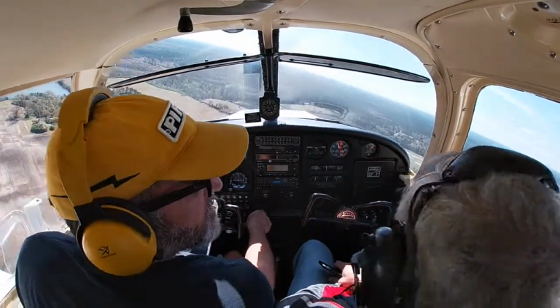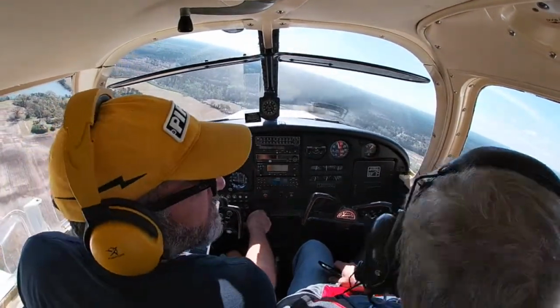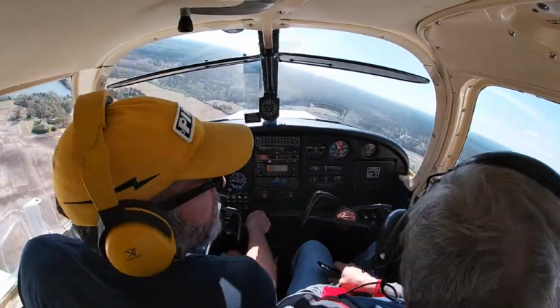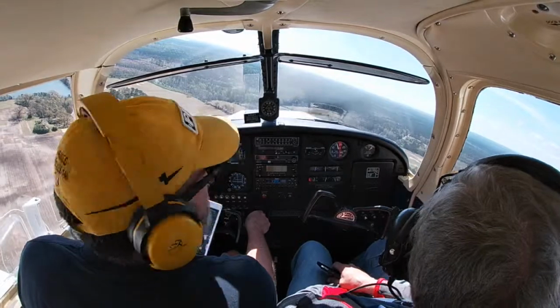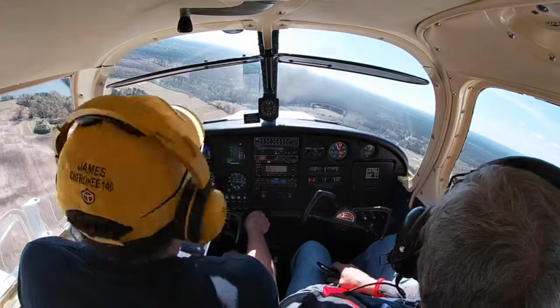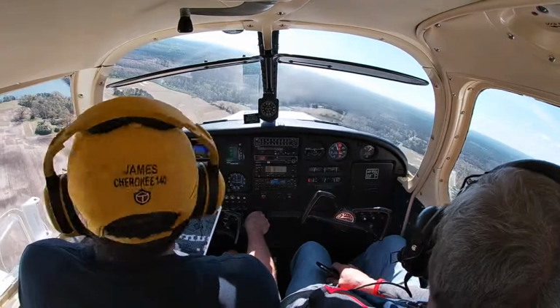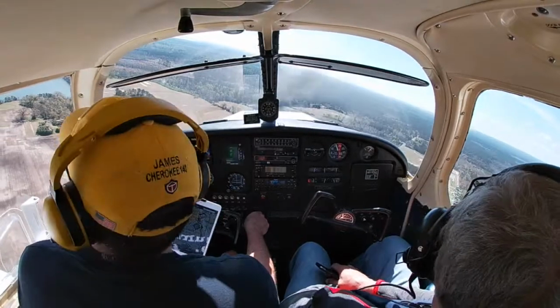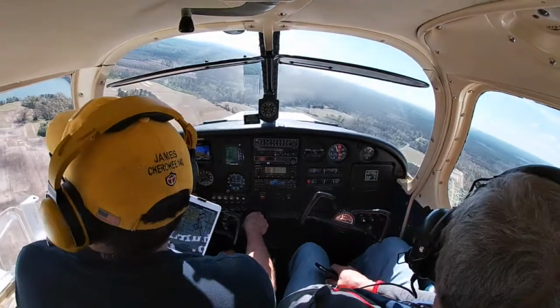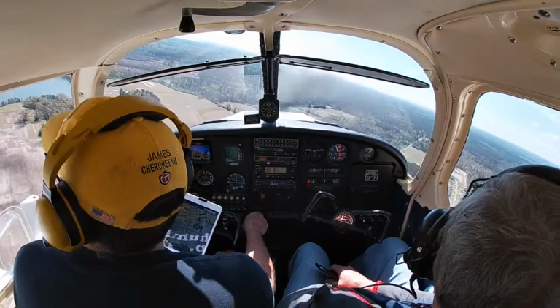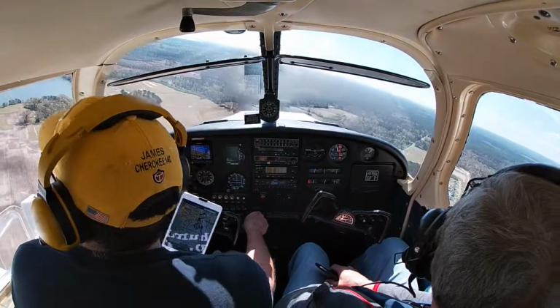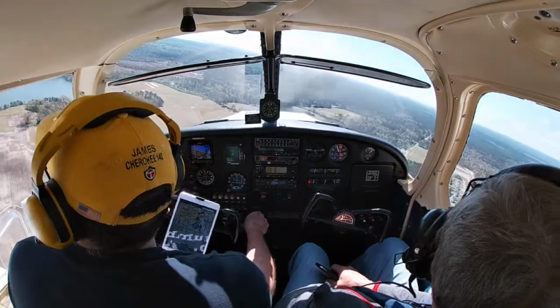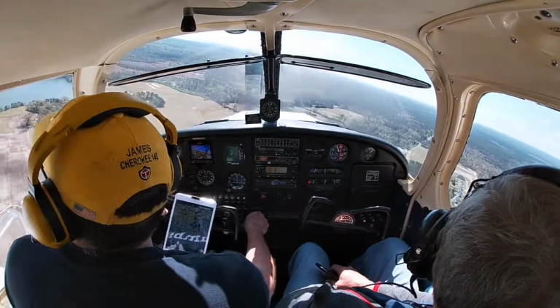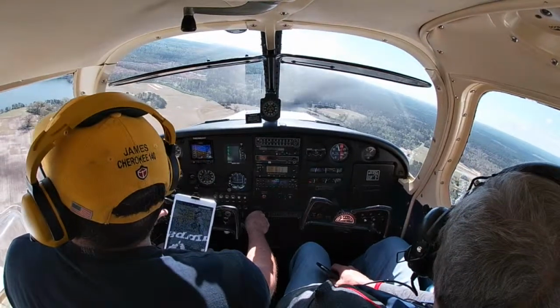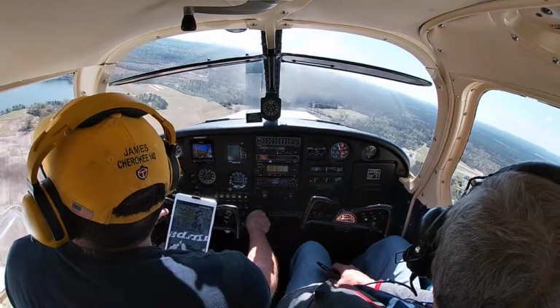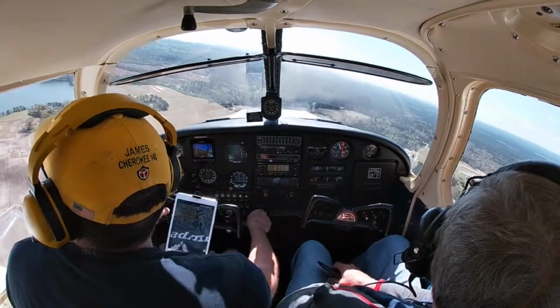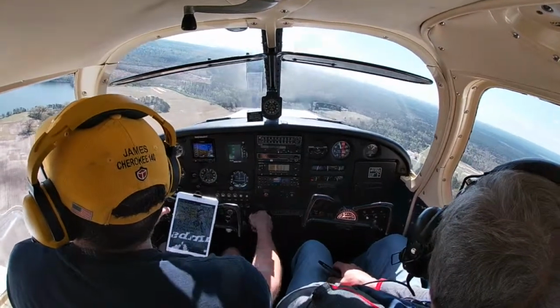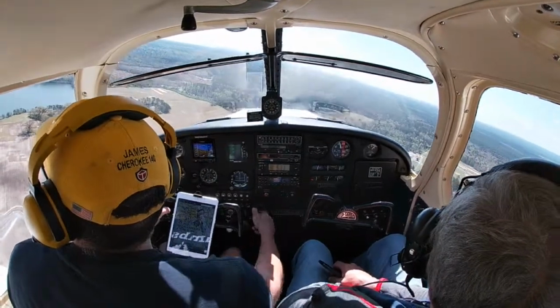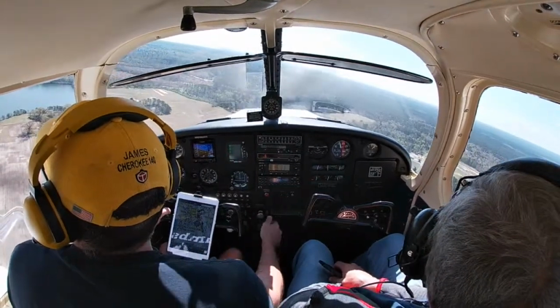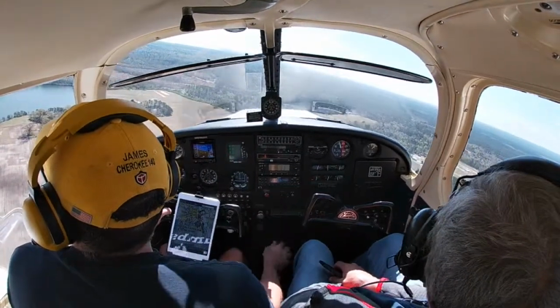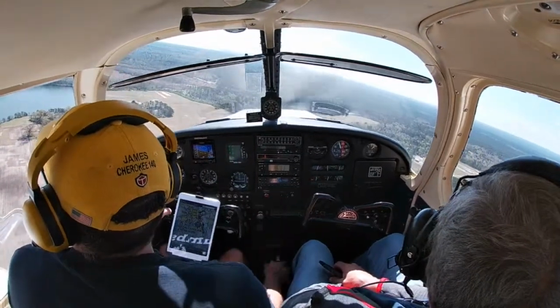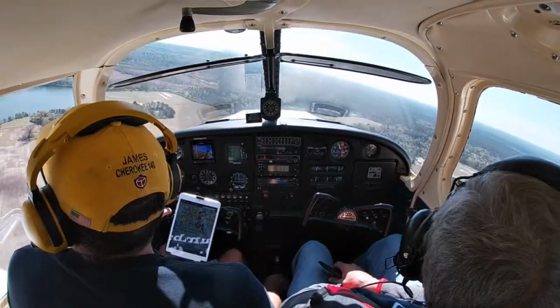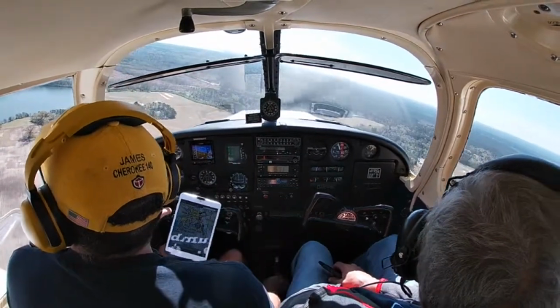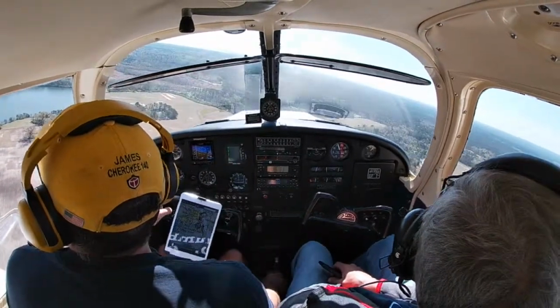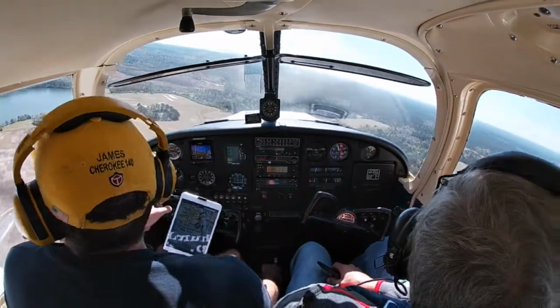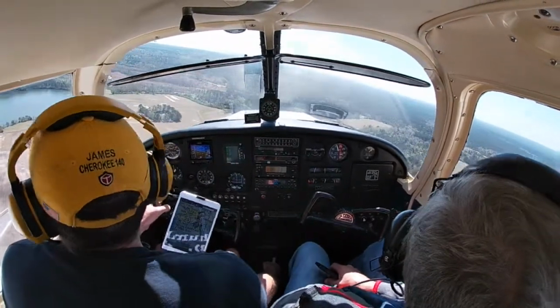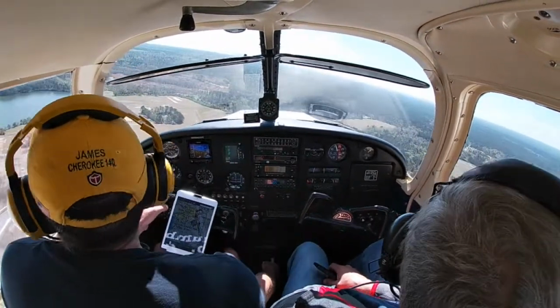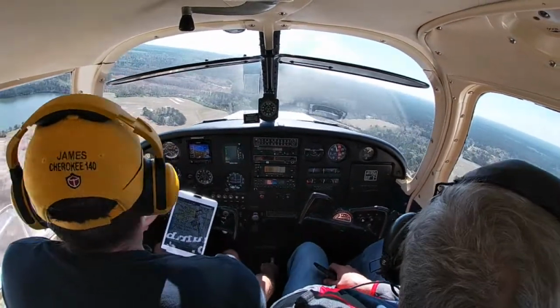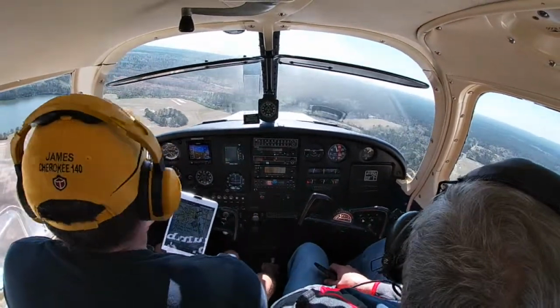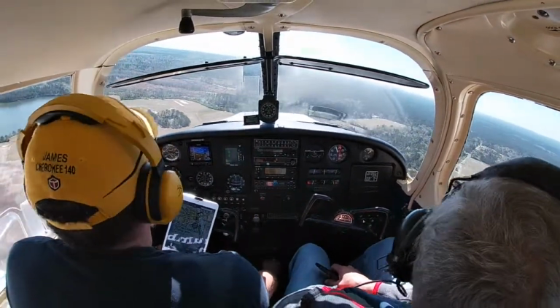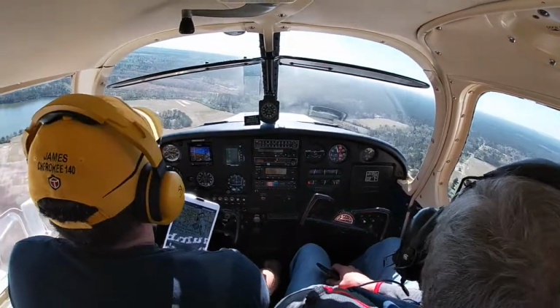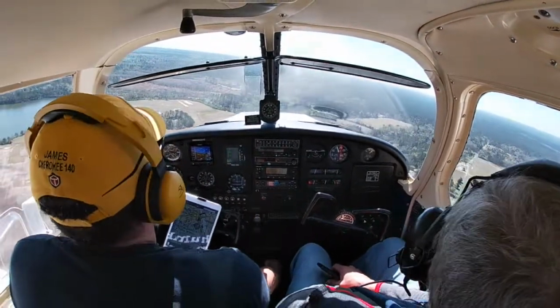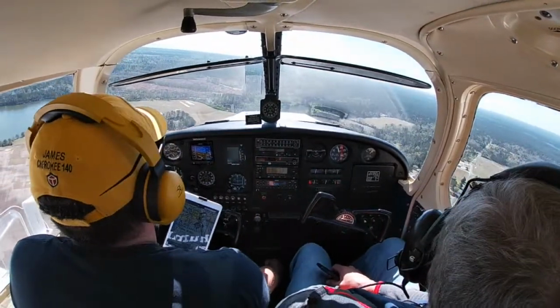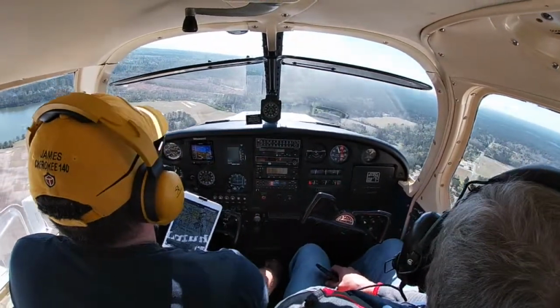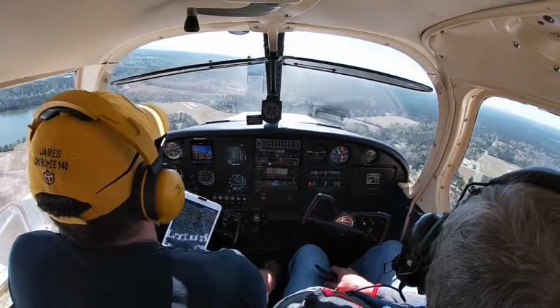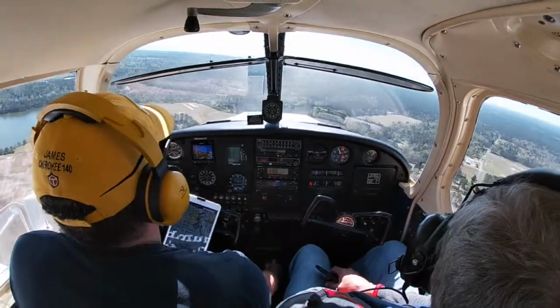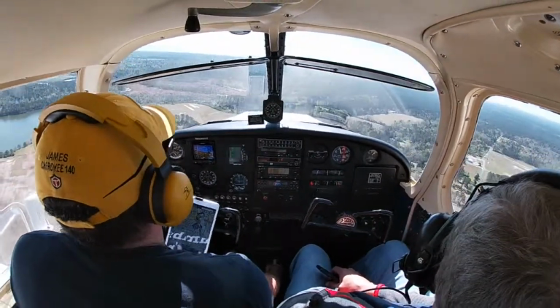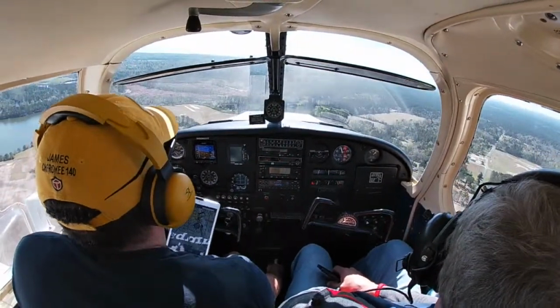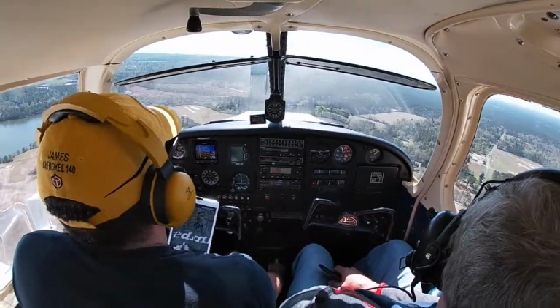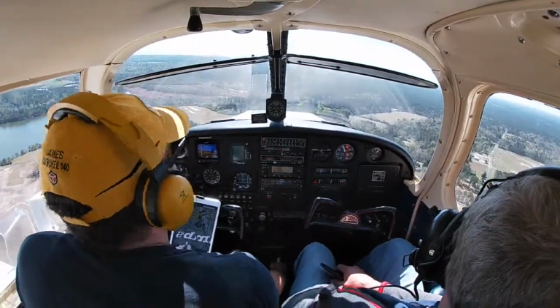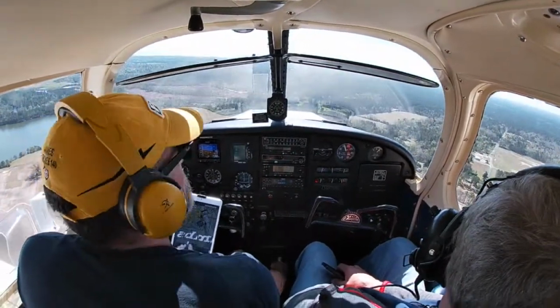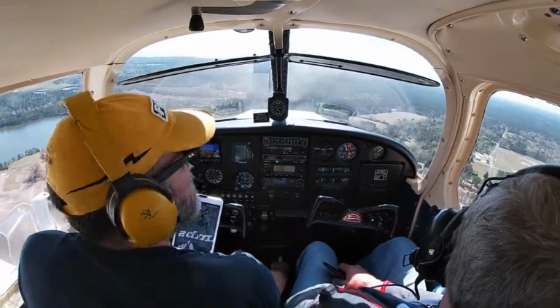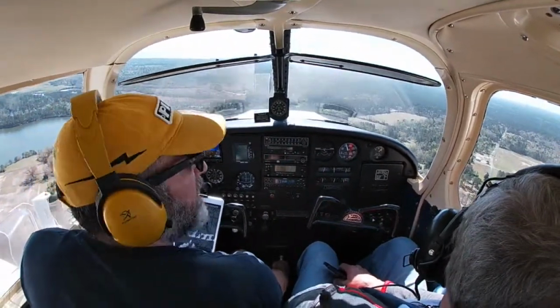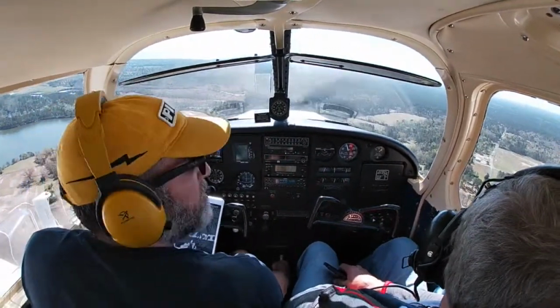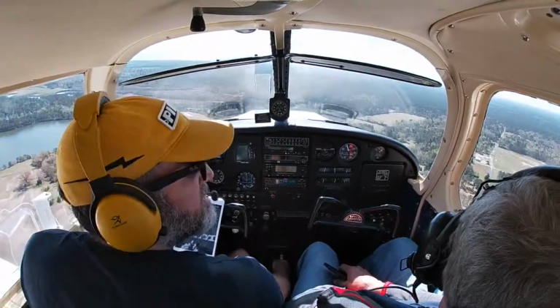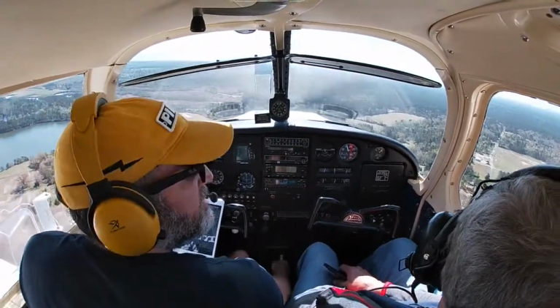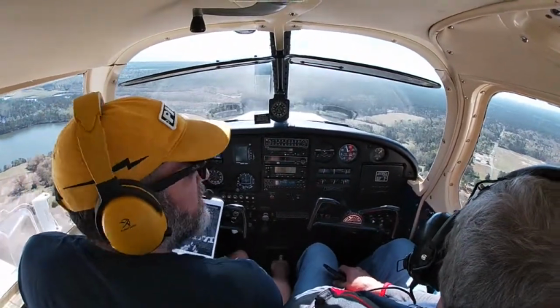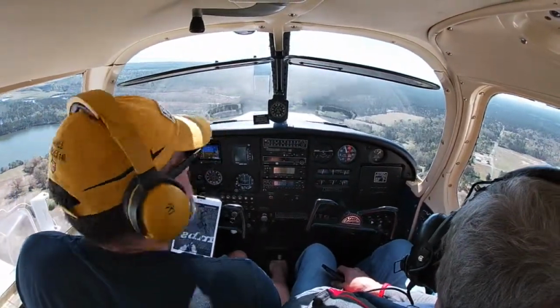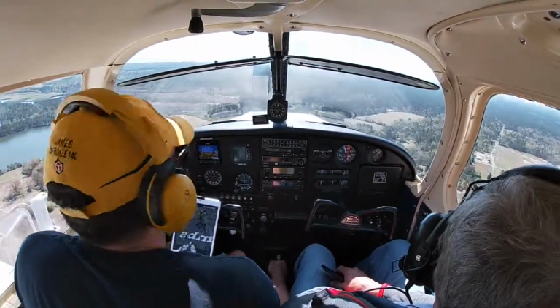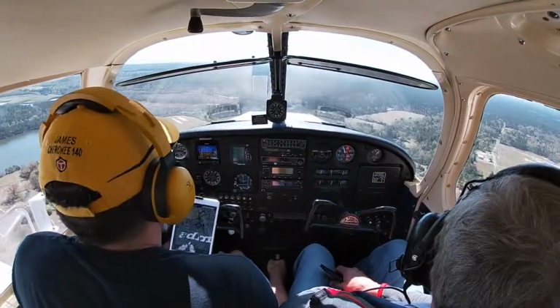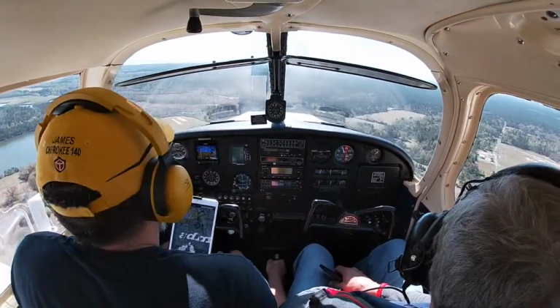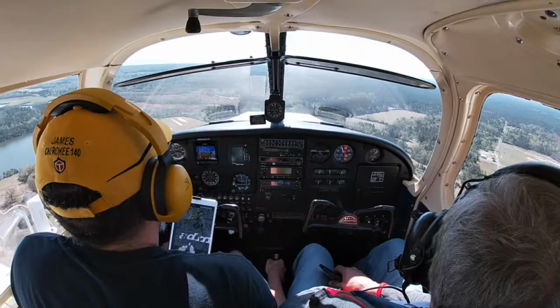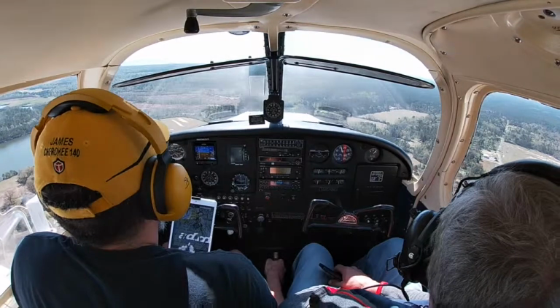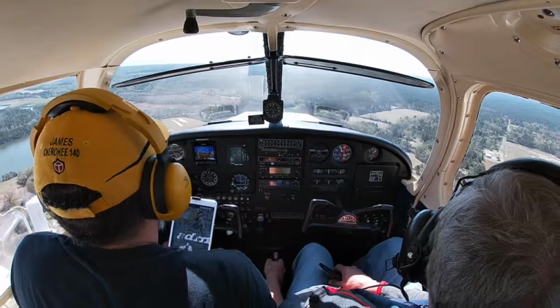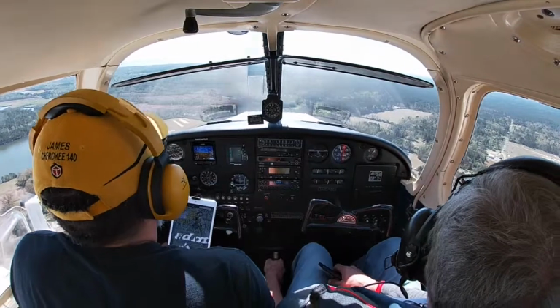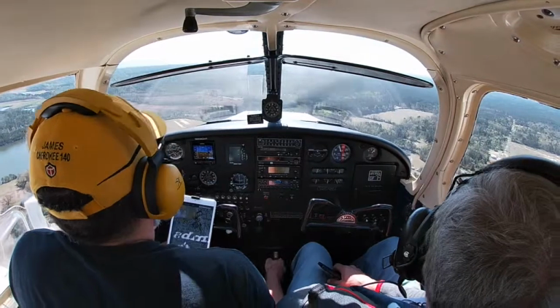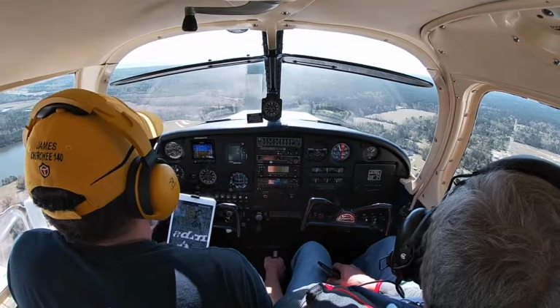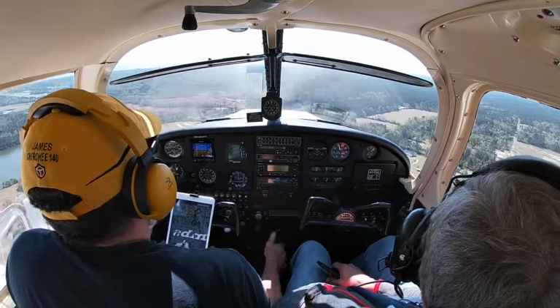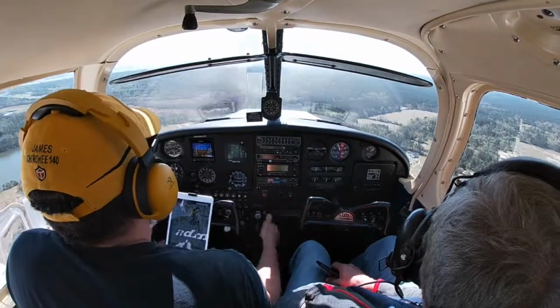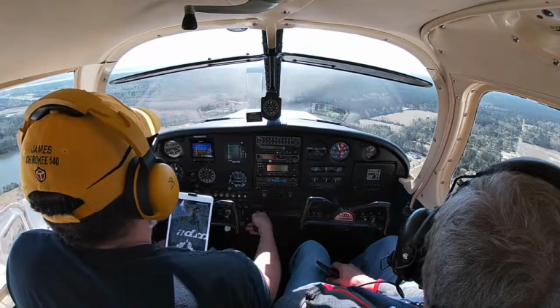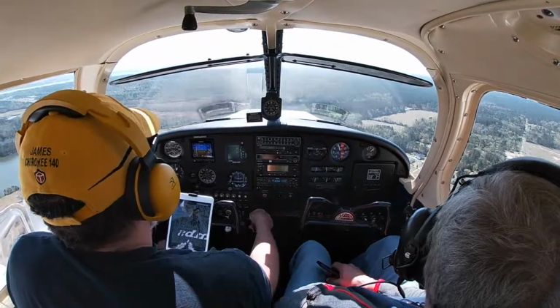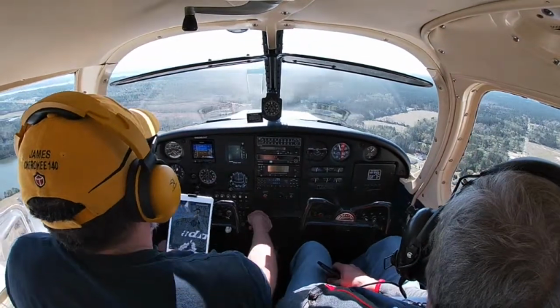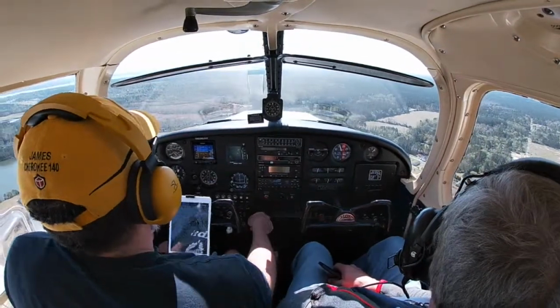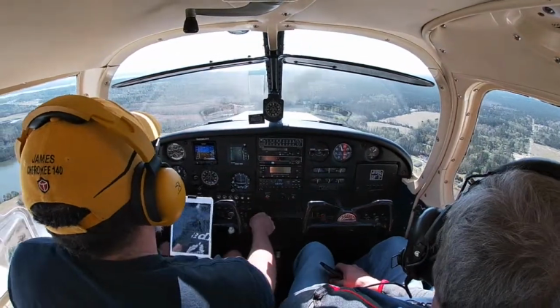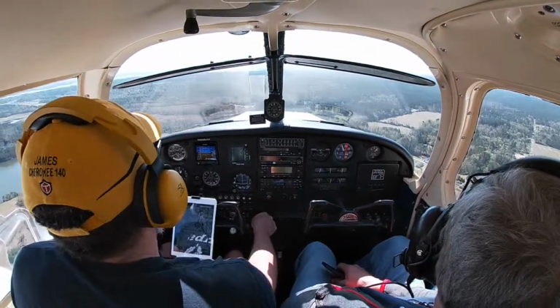Nobody coming on final. I can get the second notch of flaps in here.